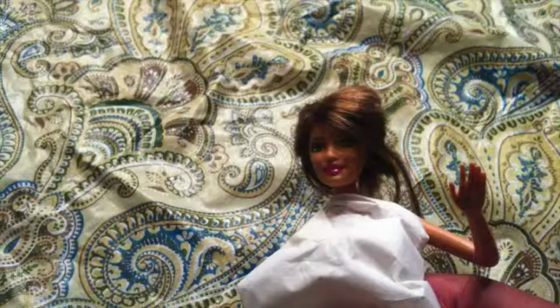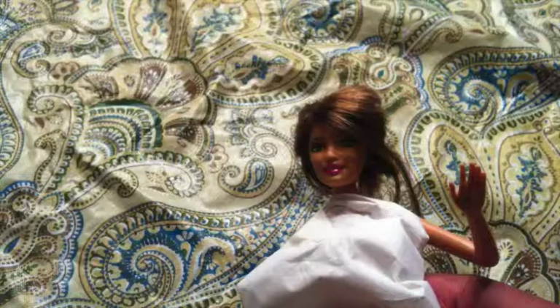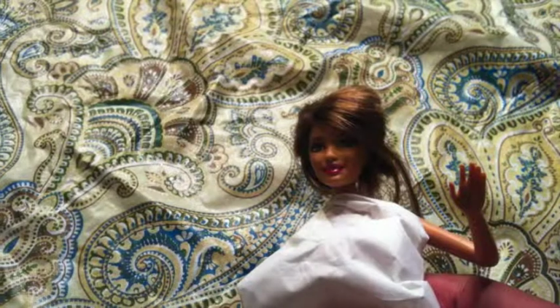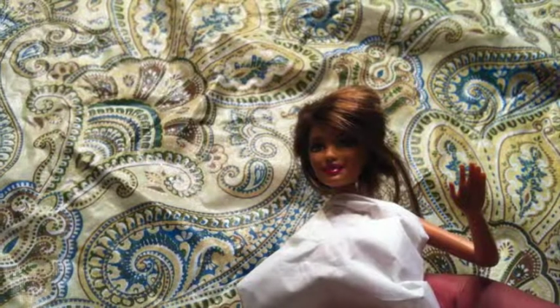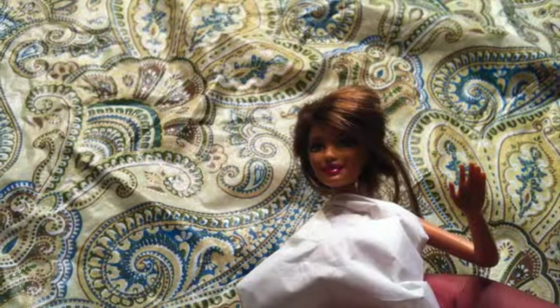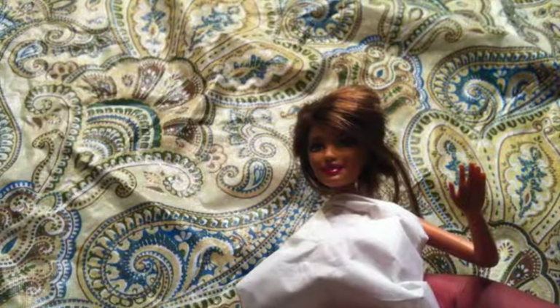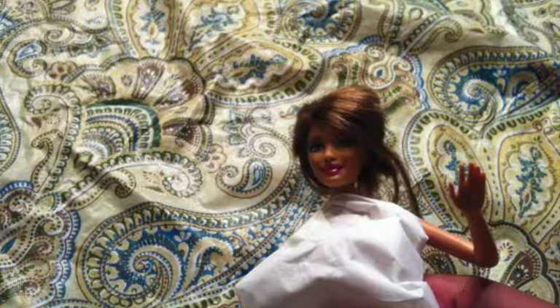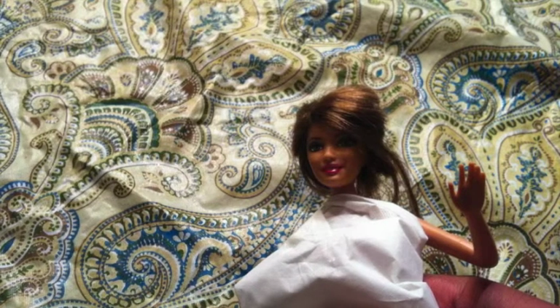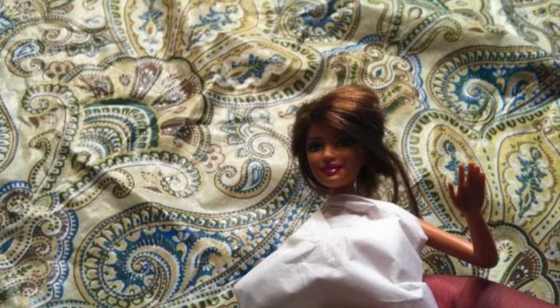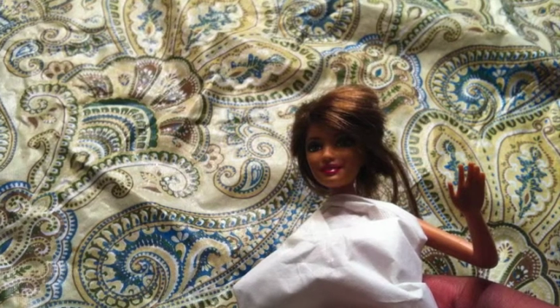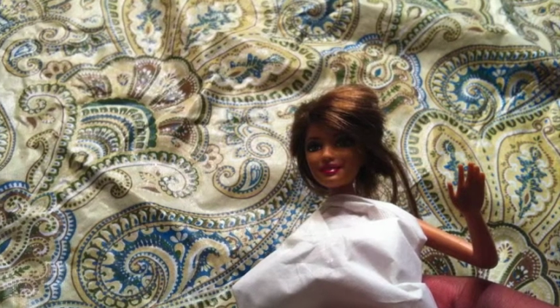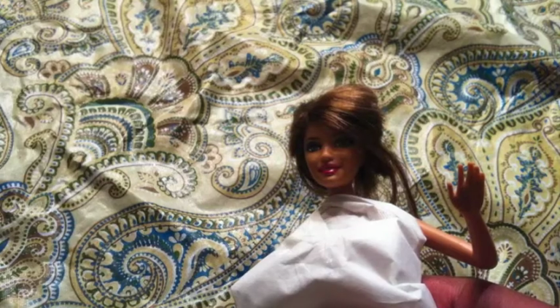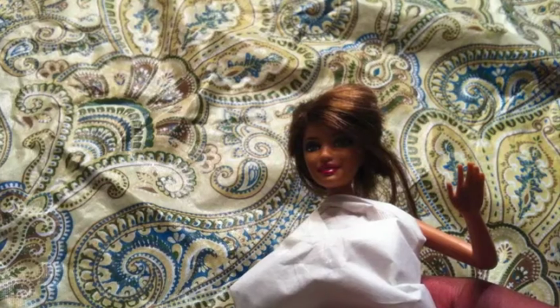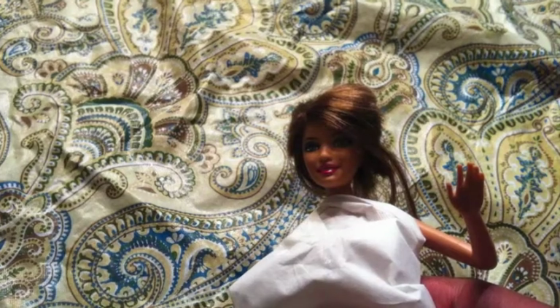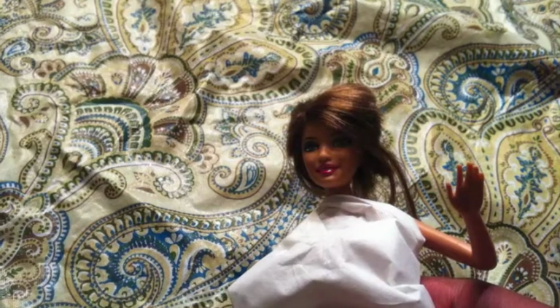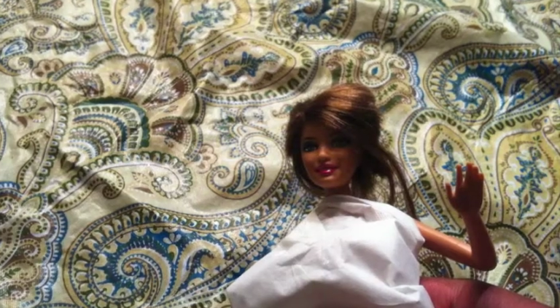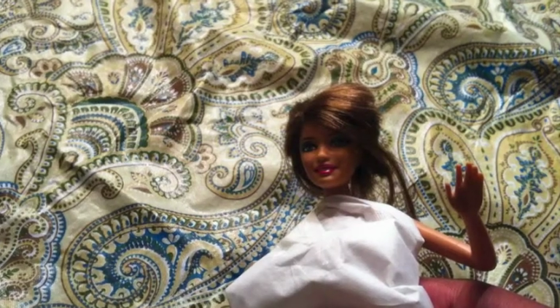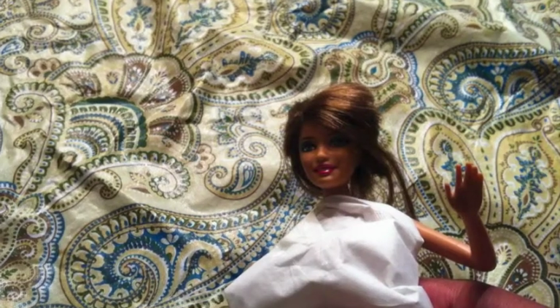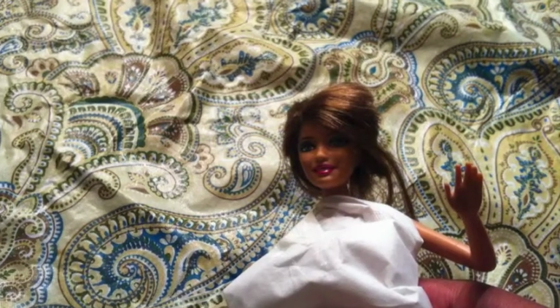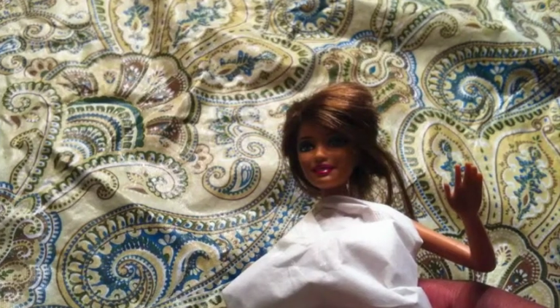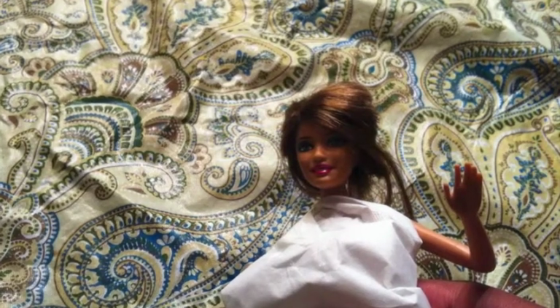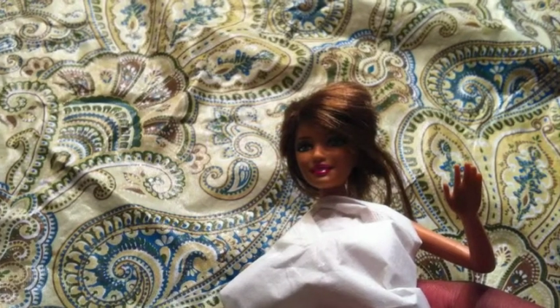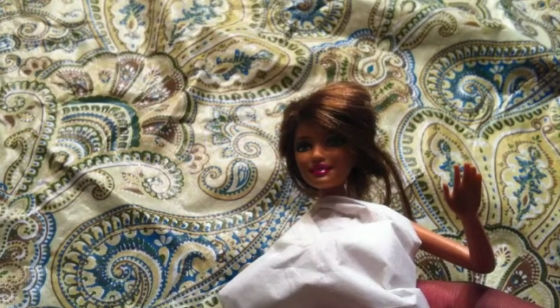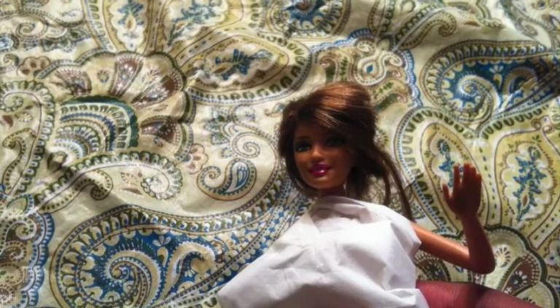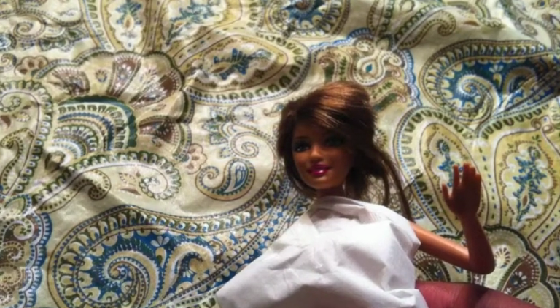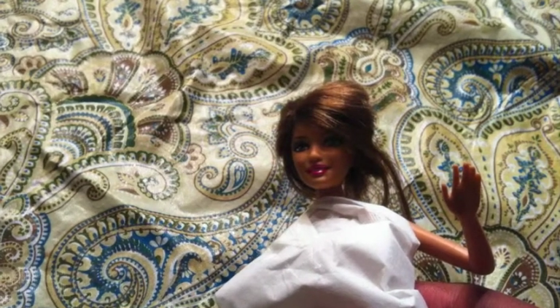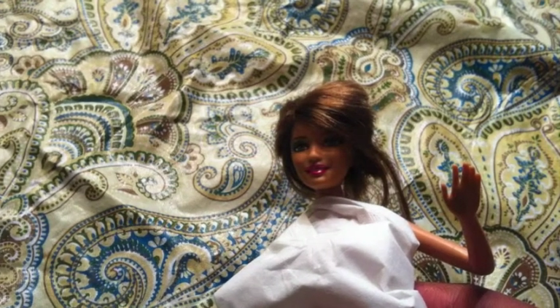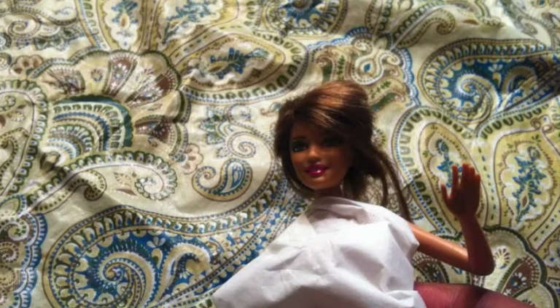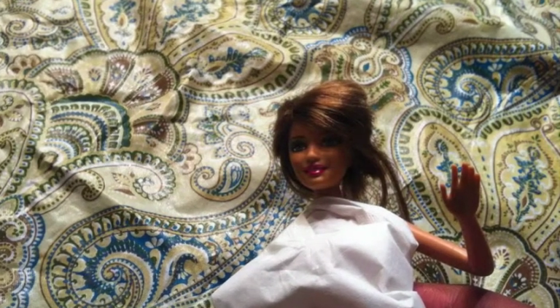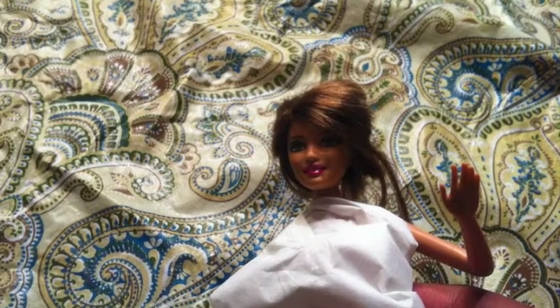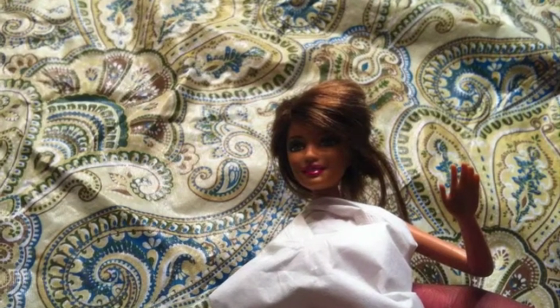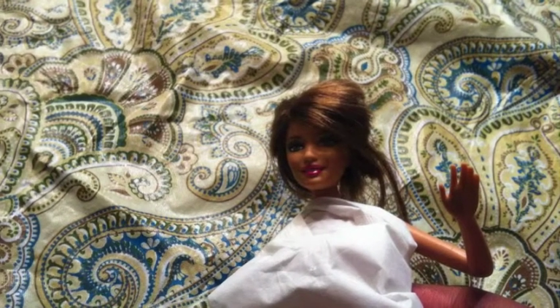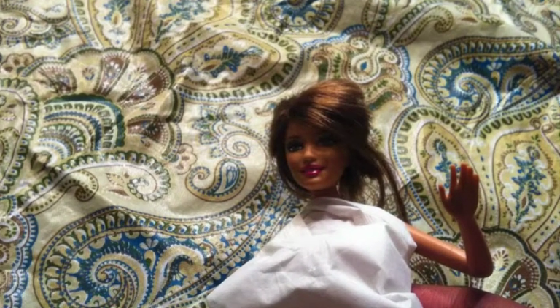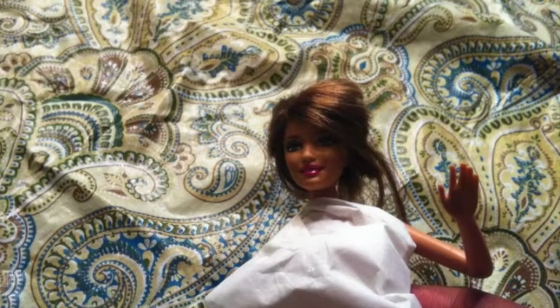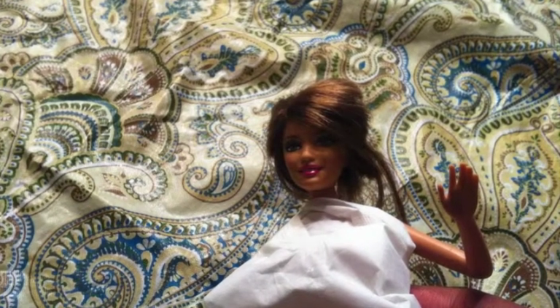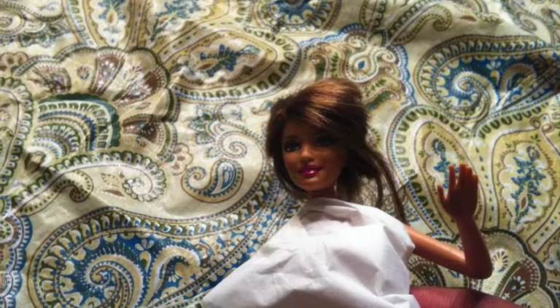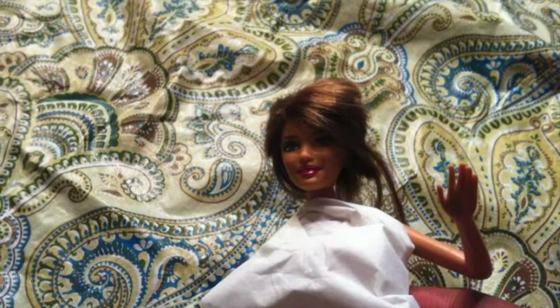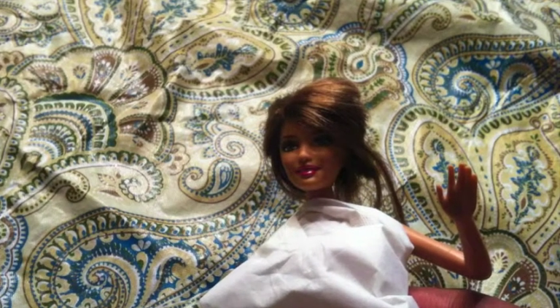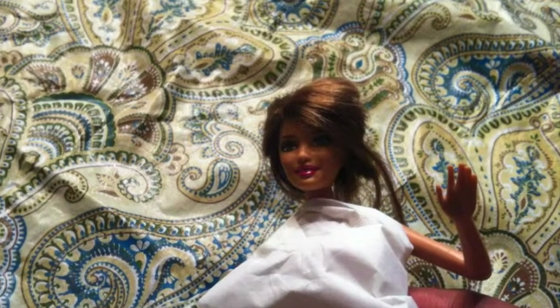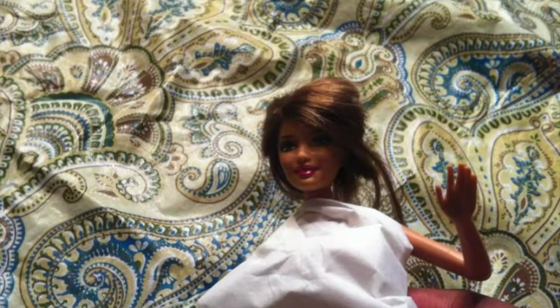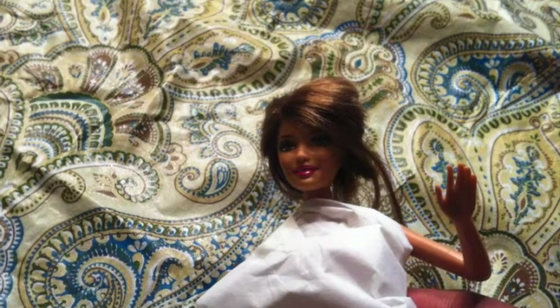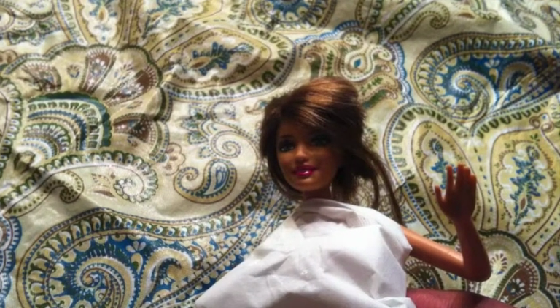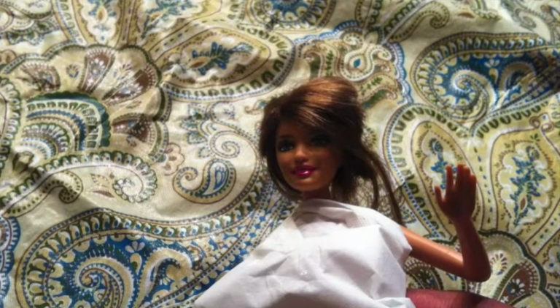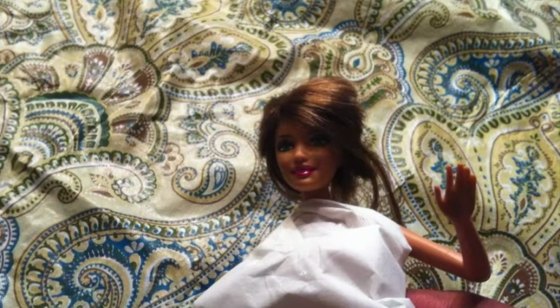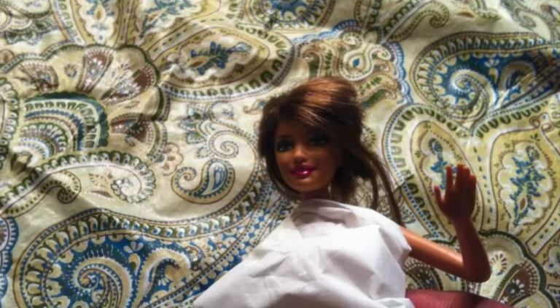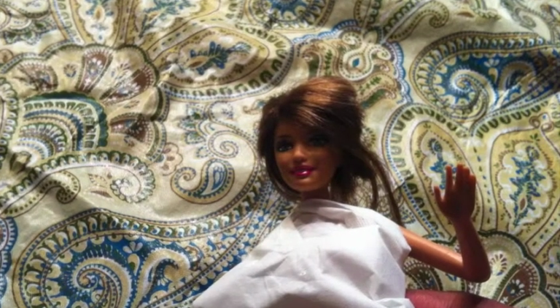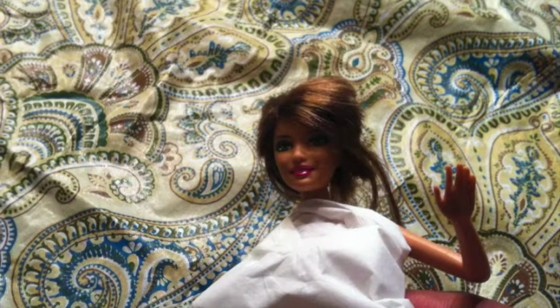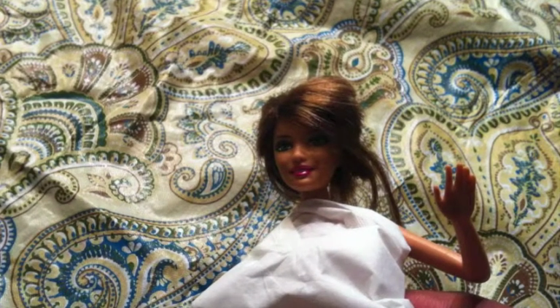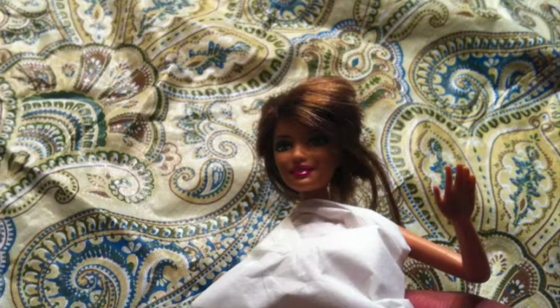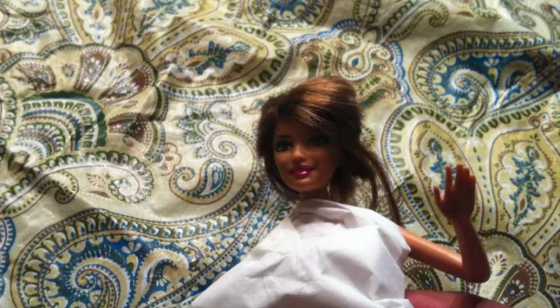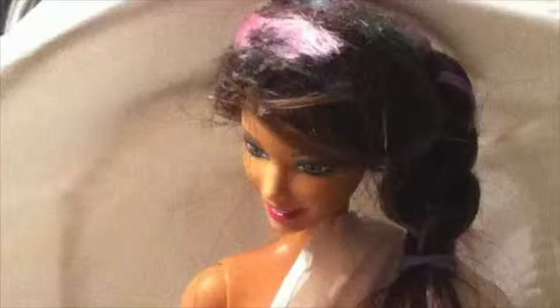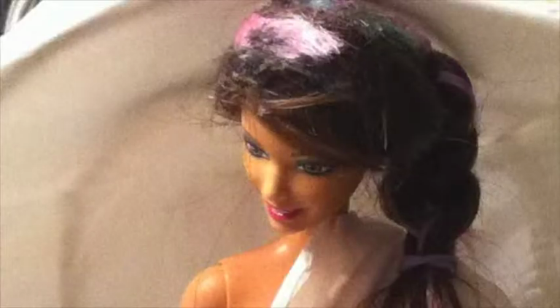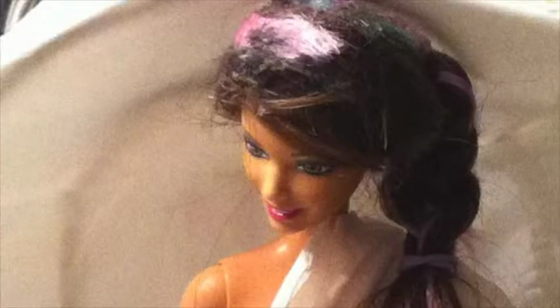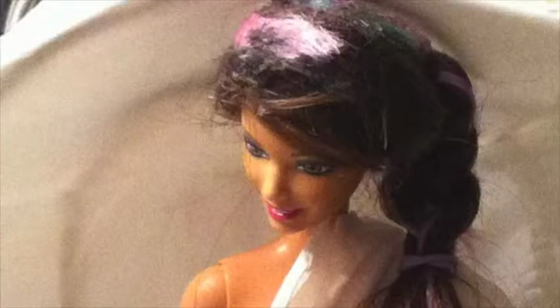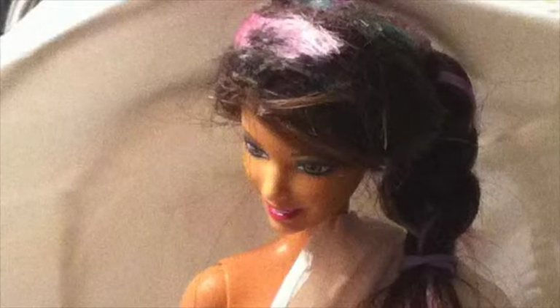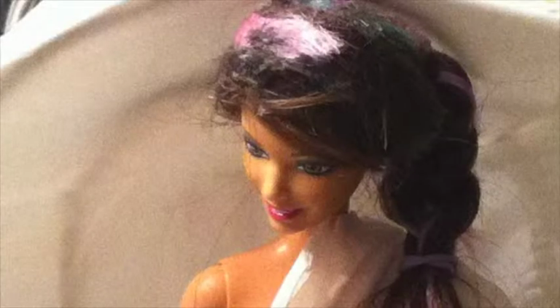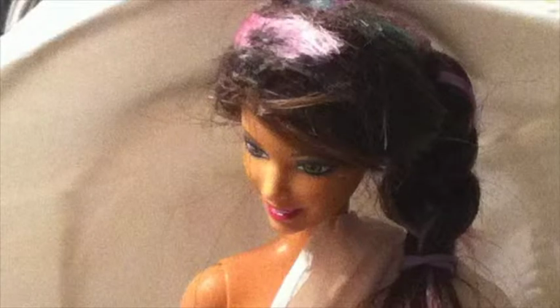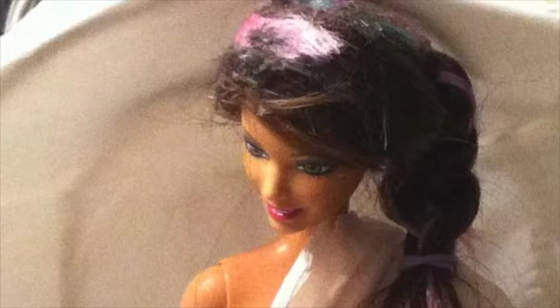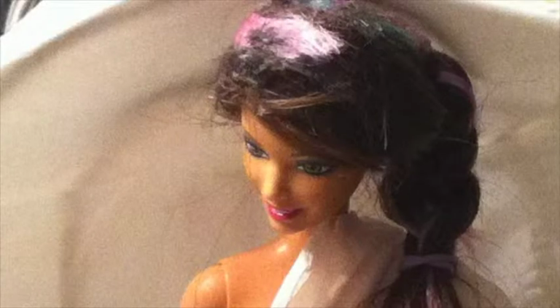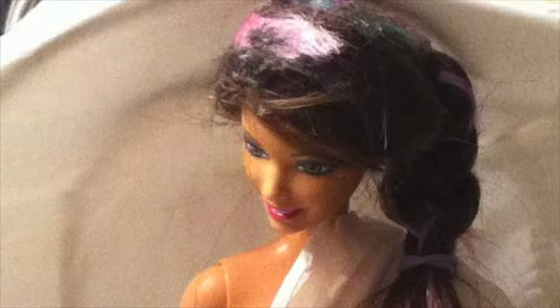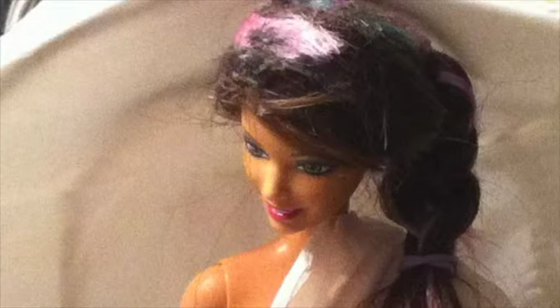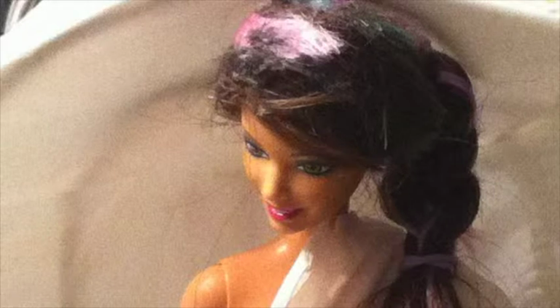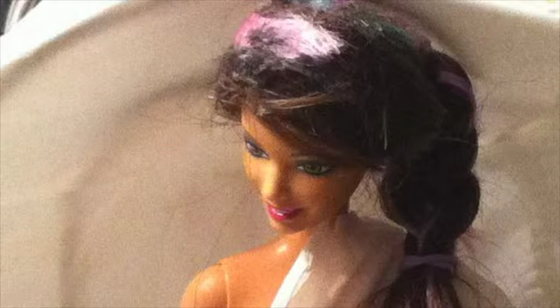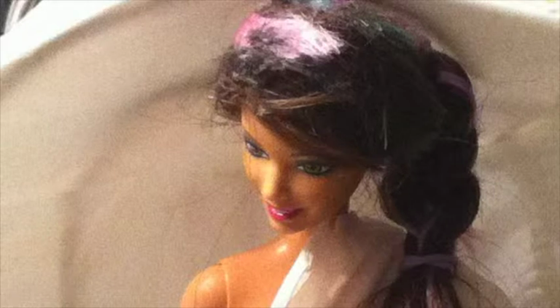Hey guys, it's Tori from Awesome Tea Productions, and today I'm going to be showing you how to turn this doll into this doll.